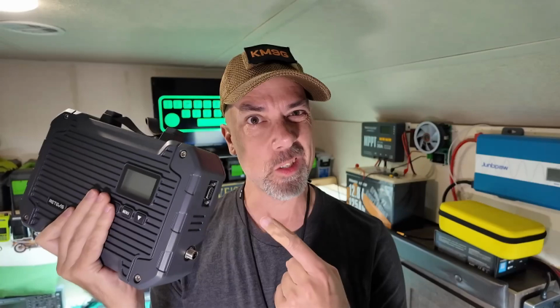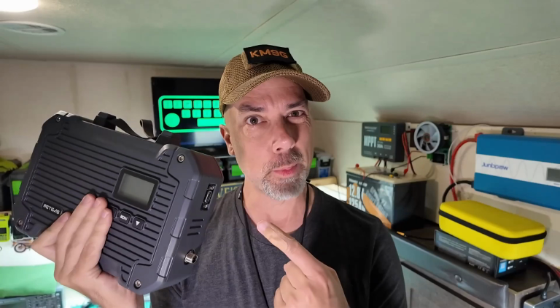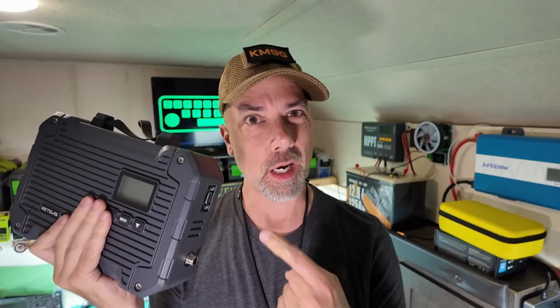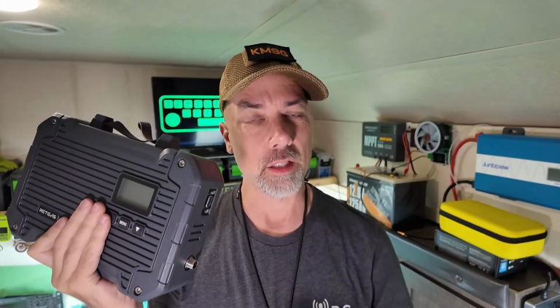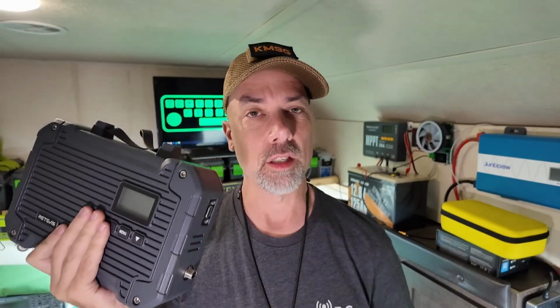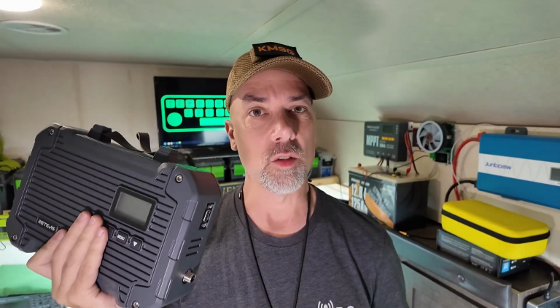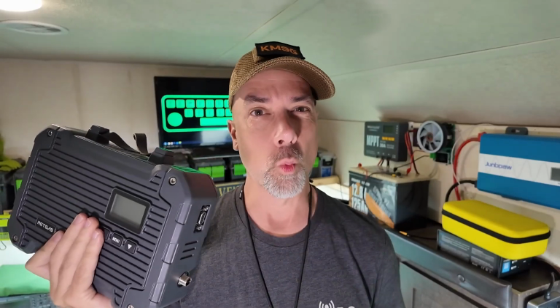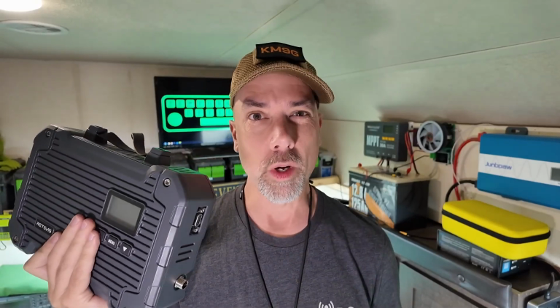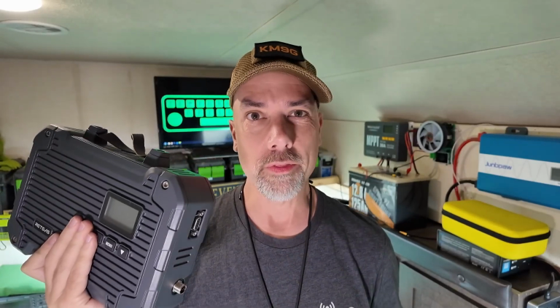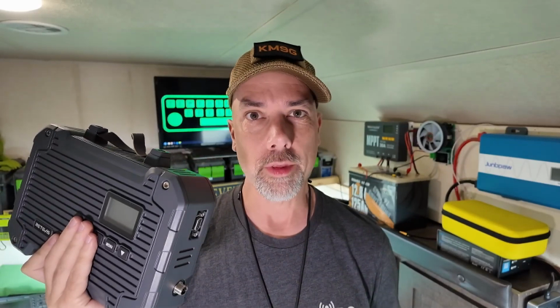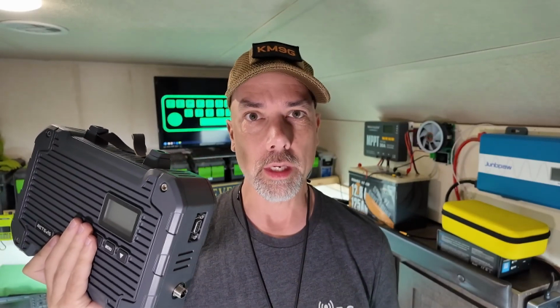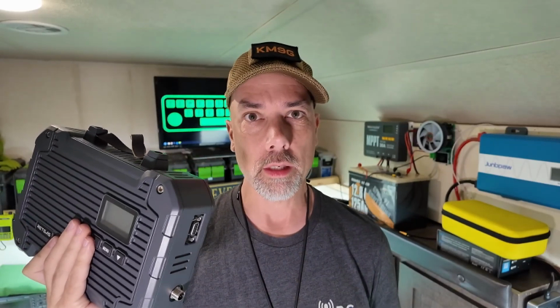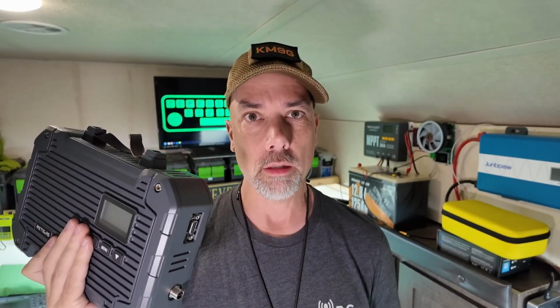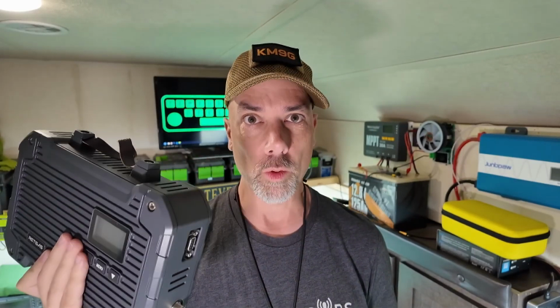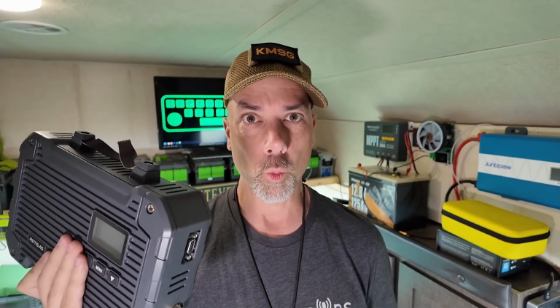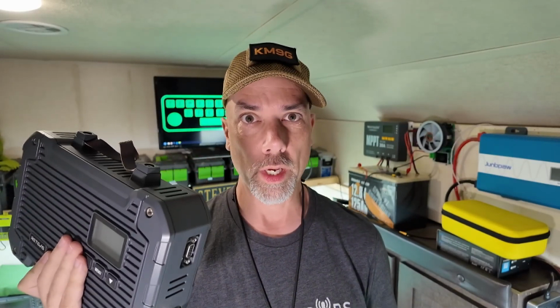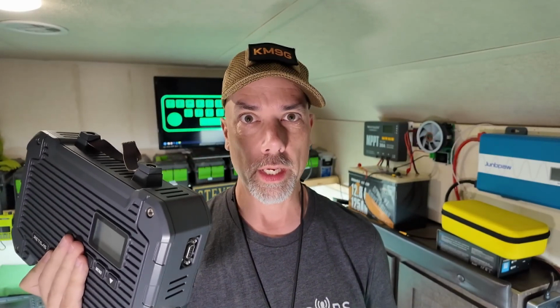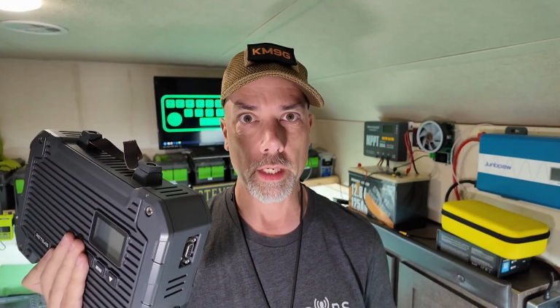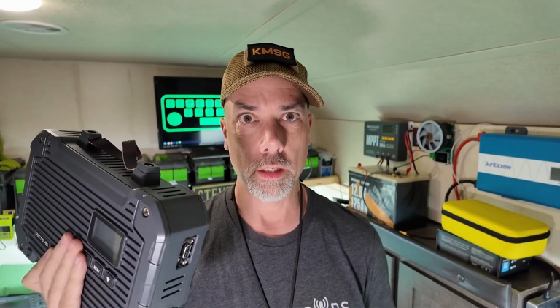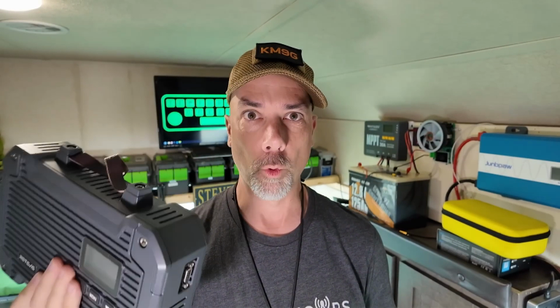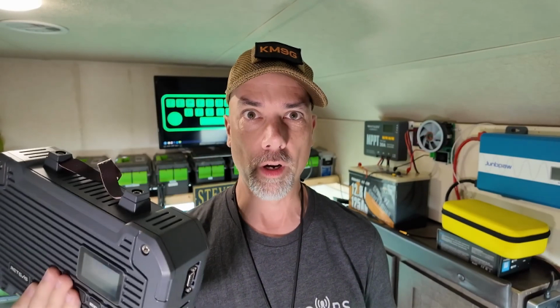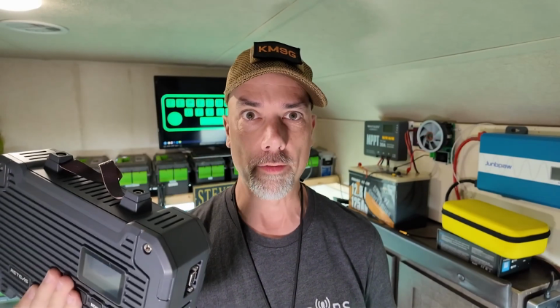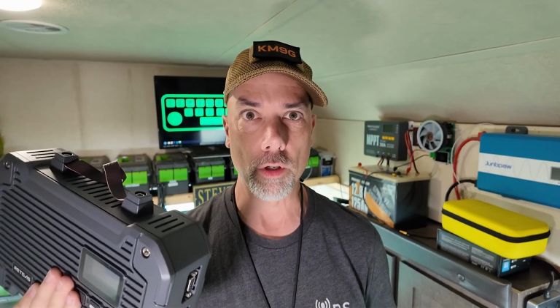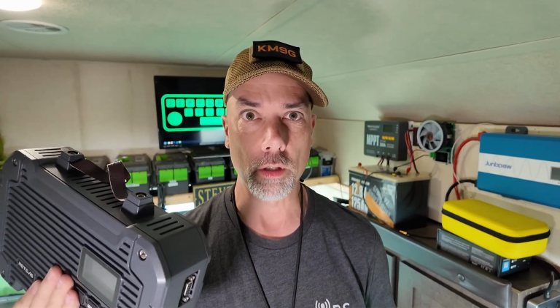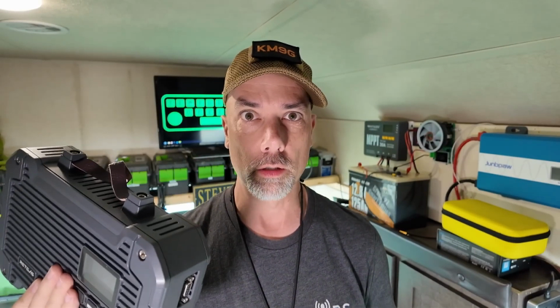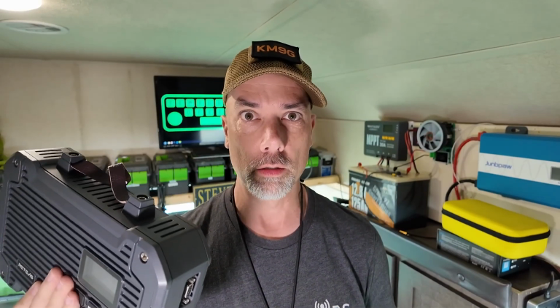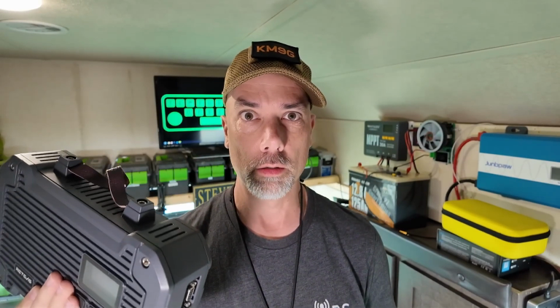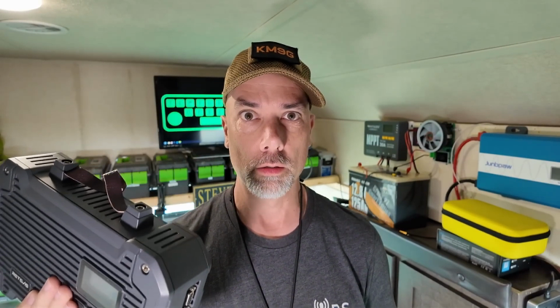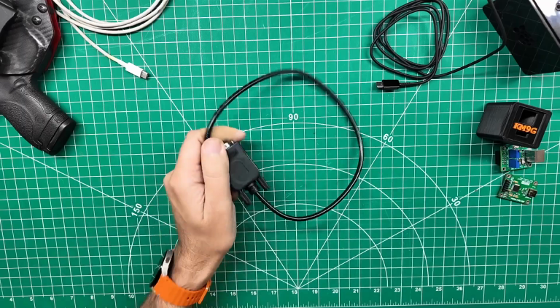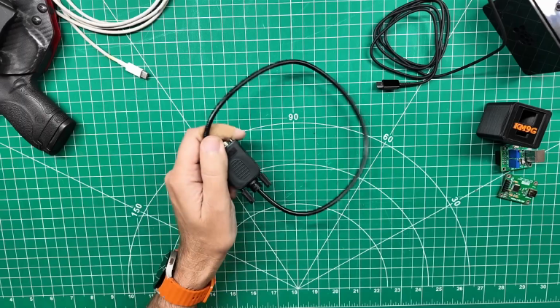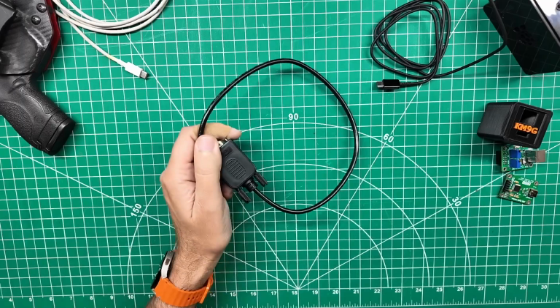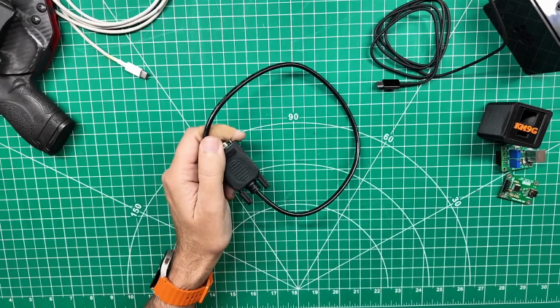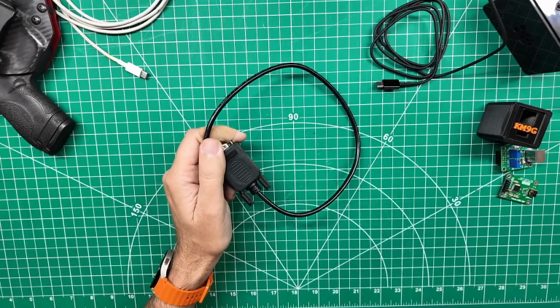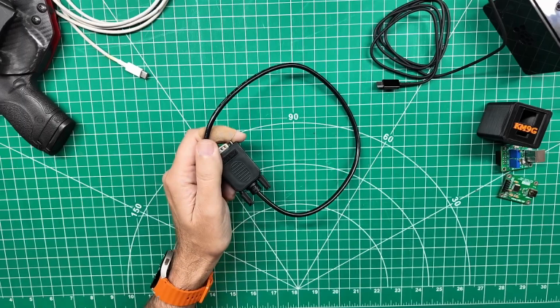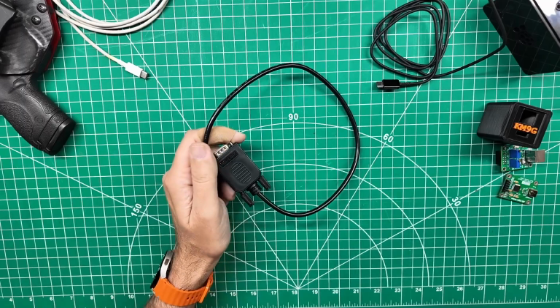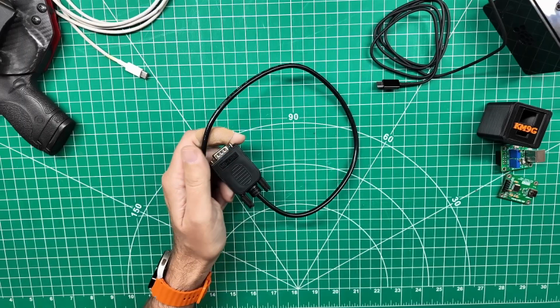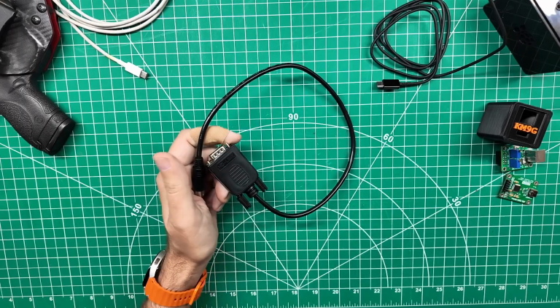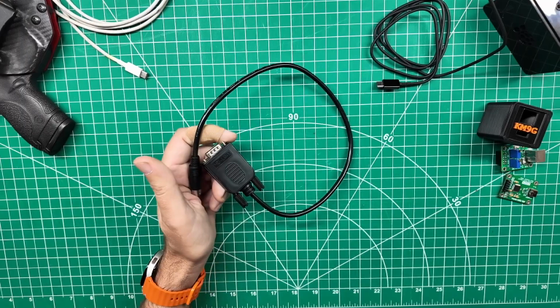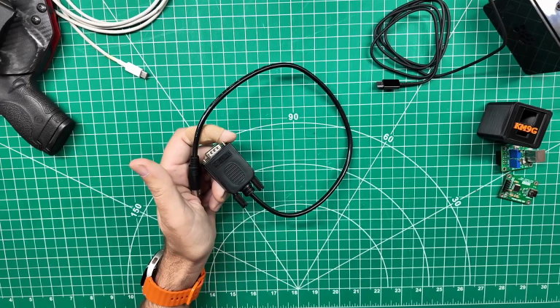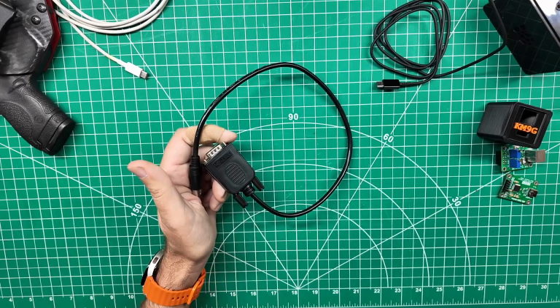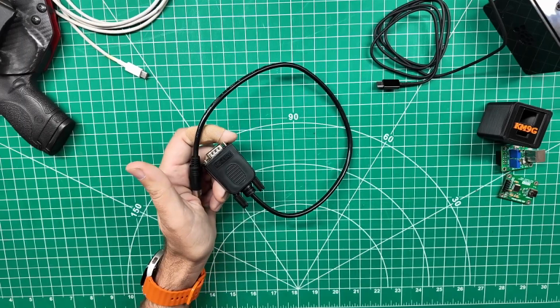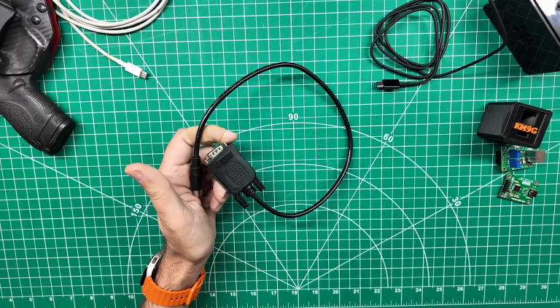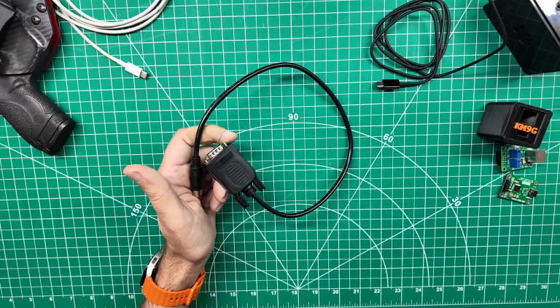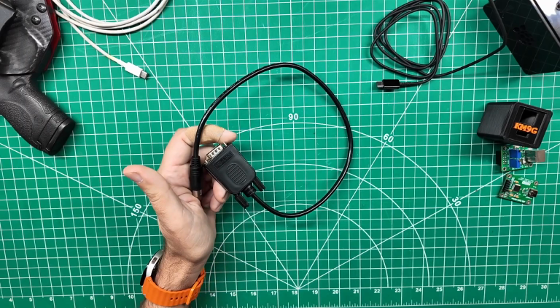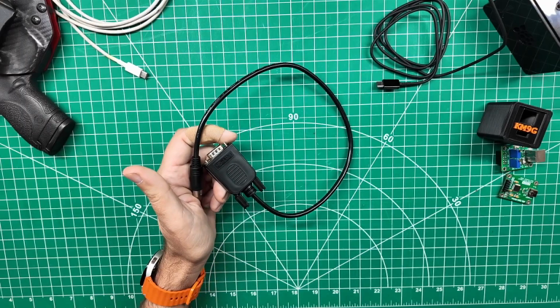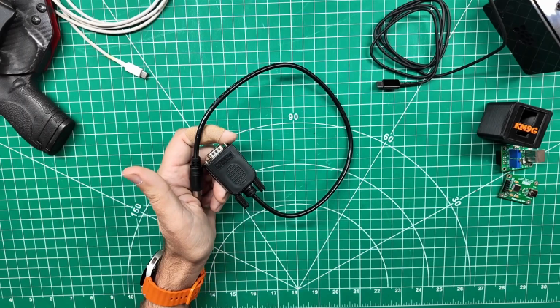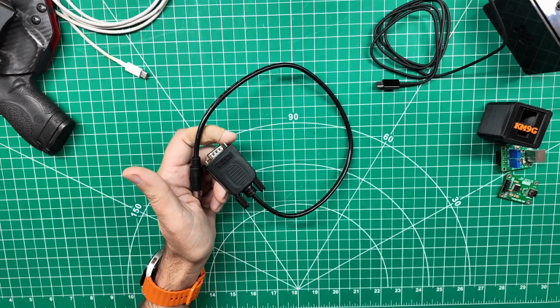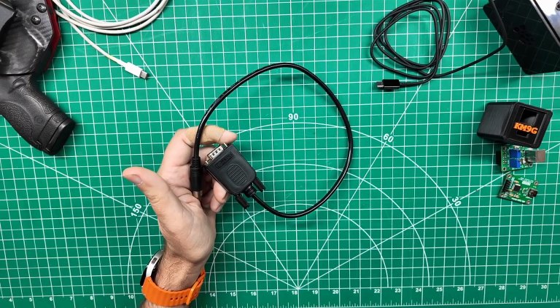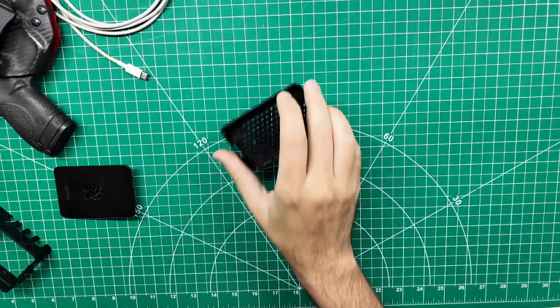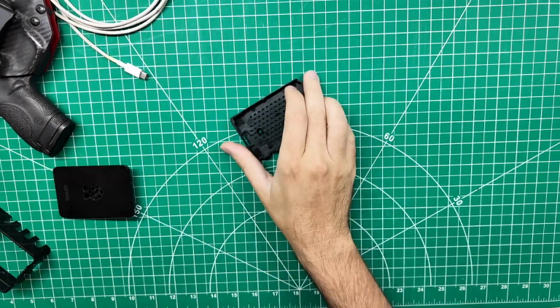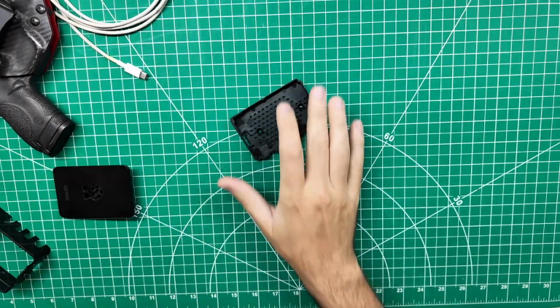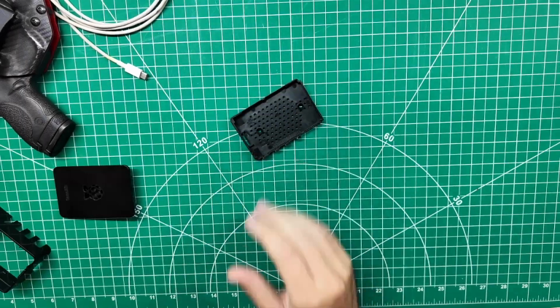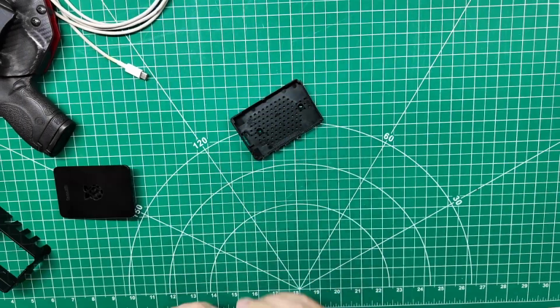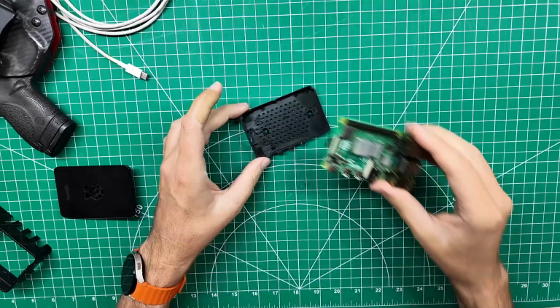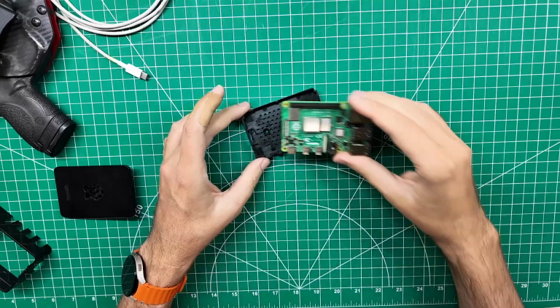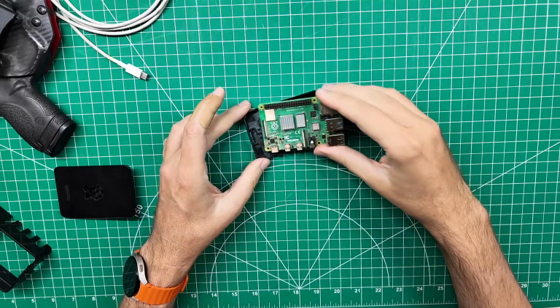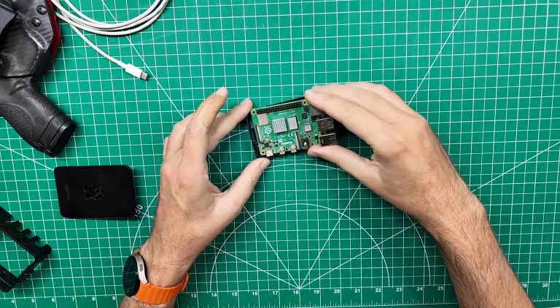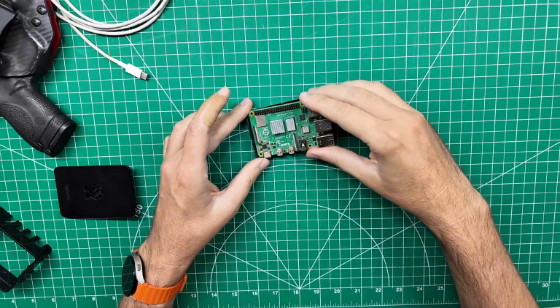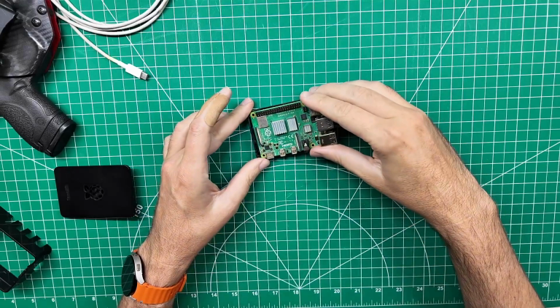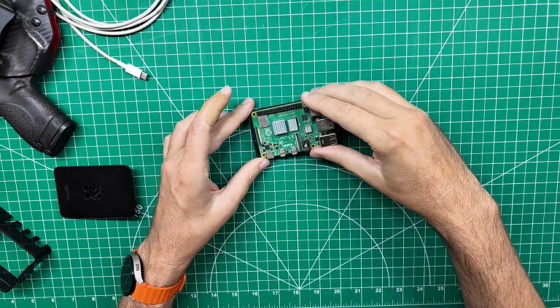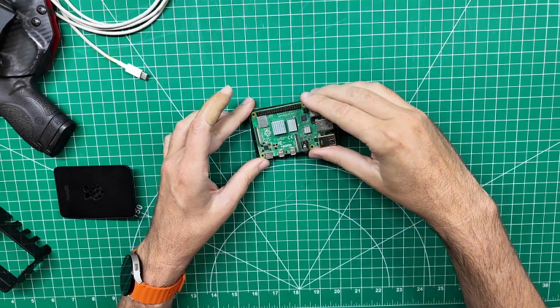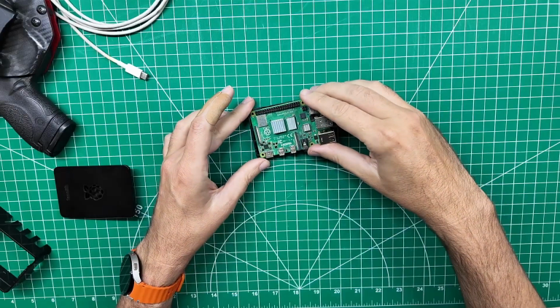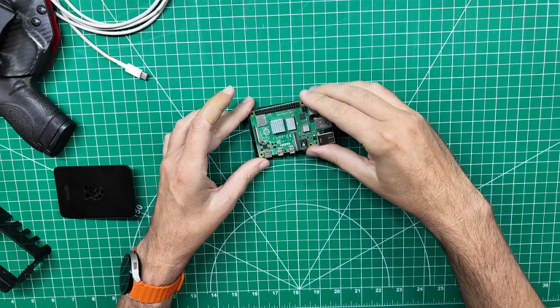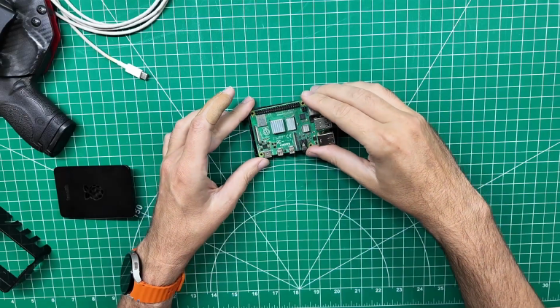This box does one thing, one way, forever. I don't like that, so I replaced the controller.